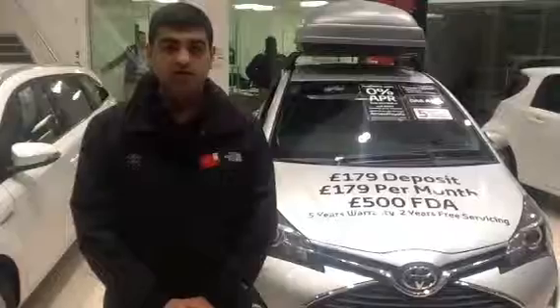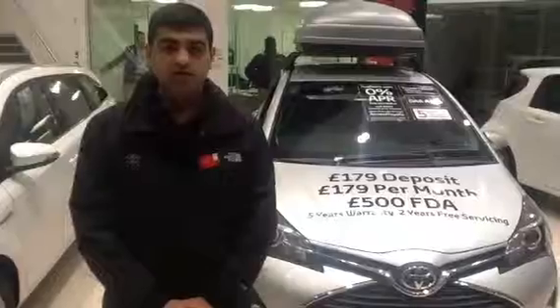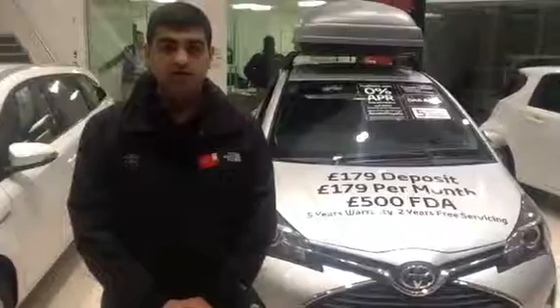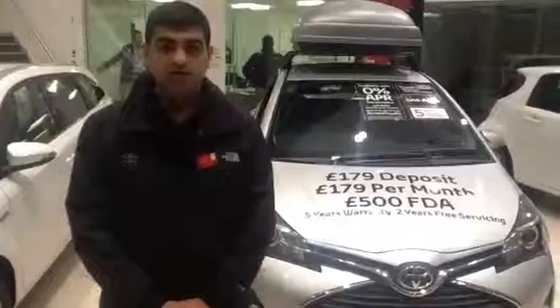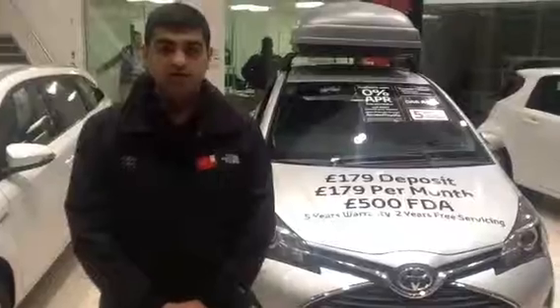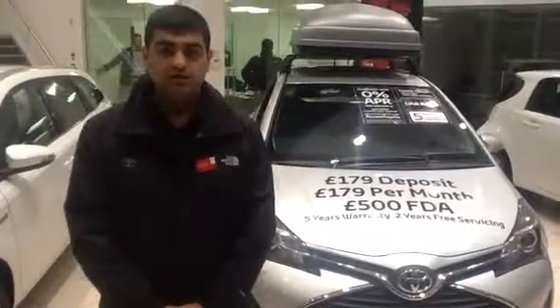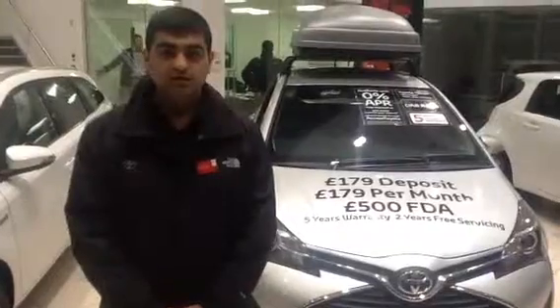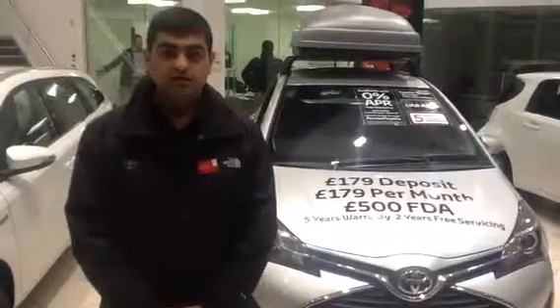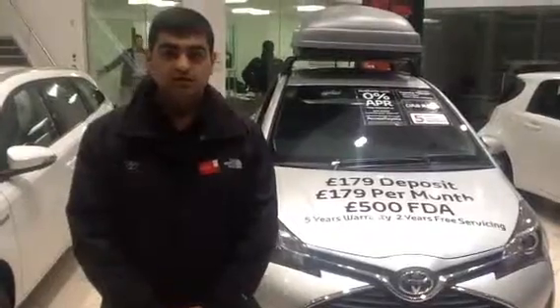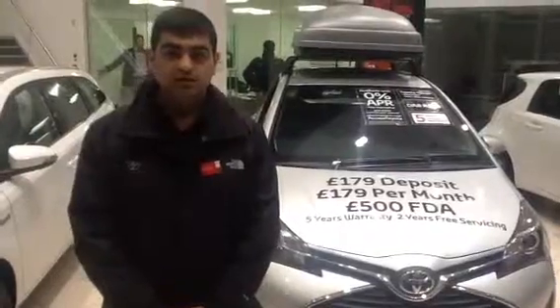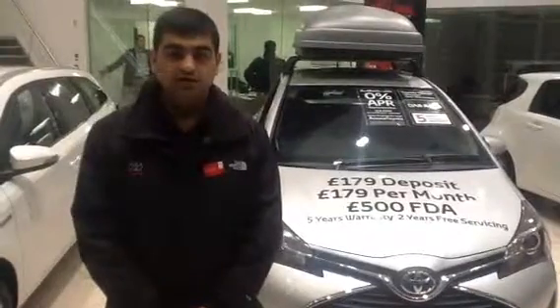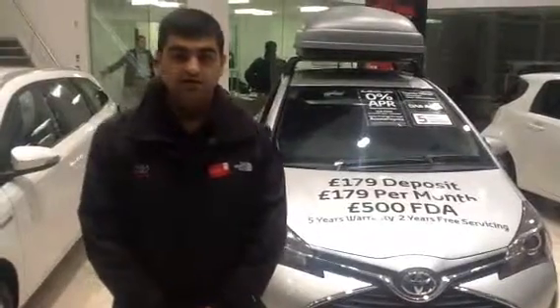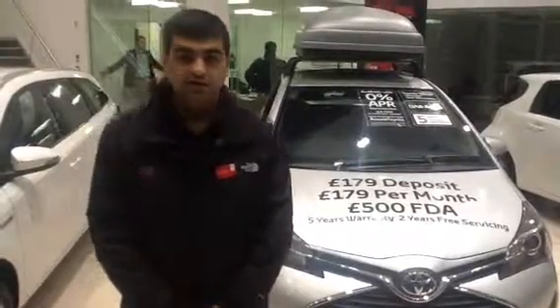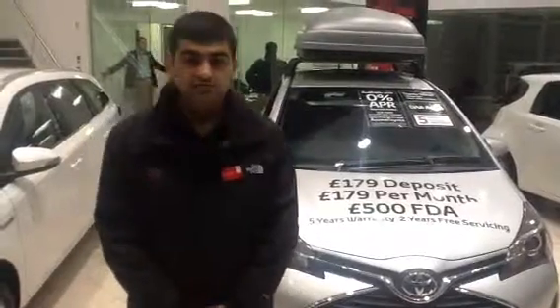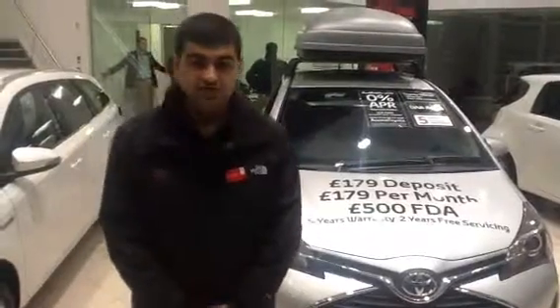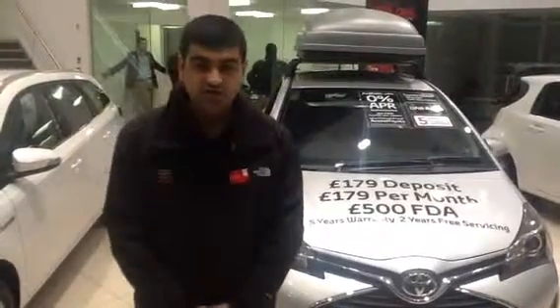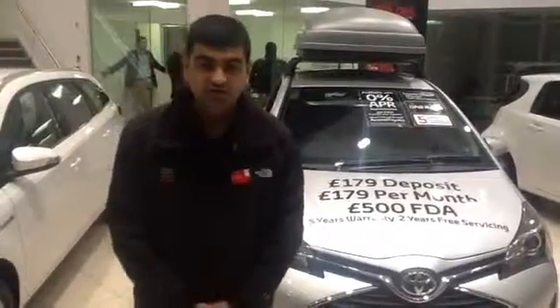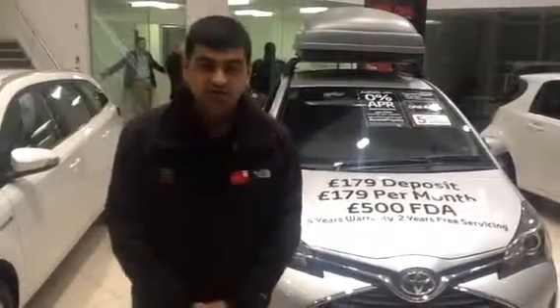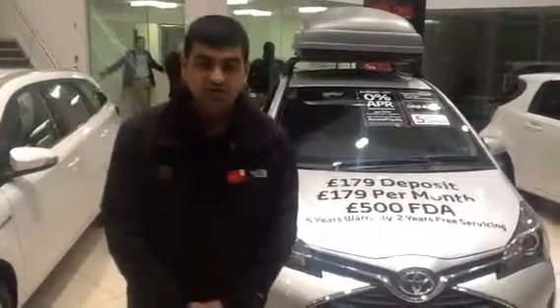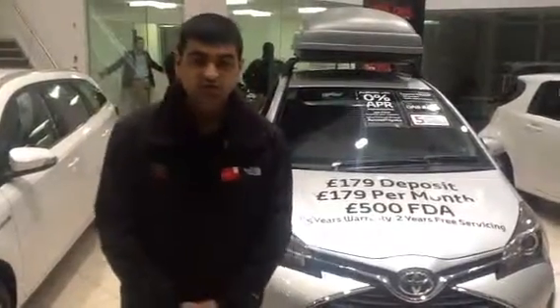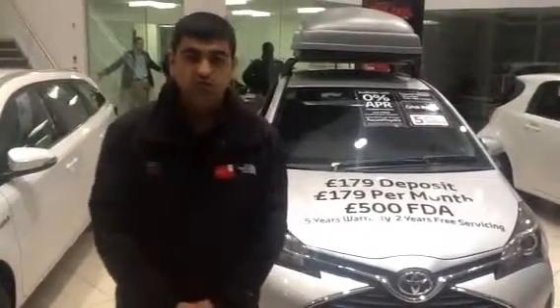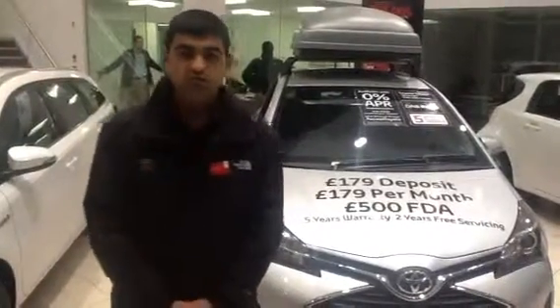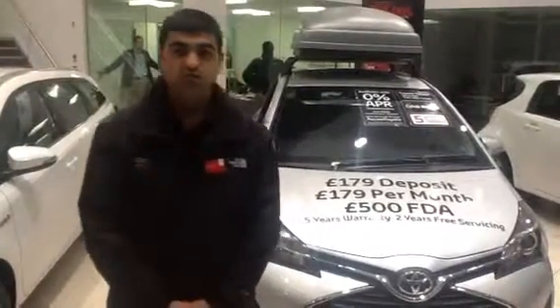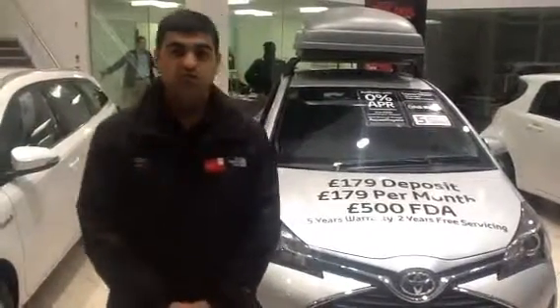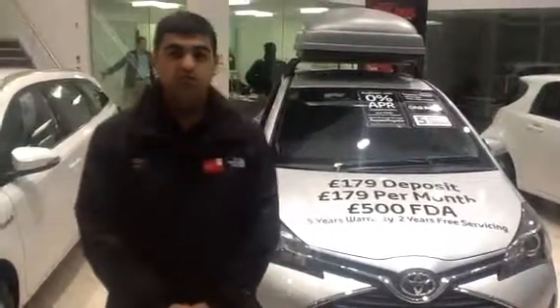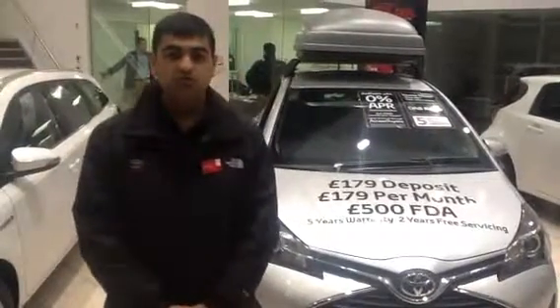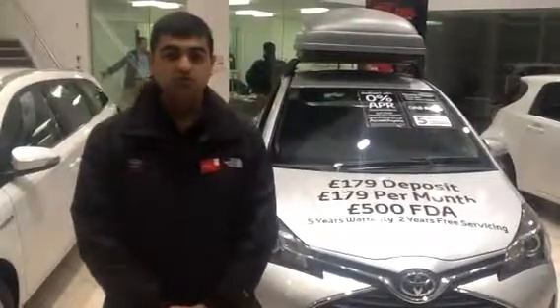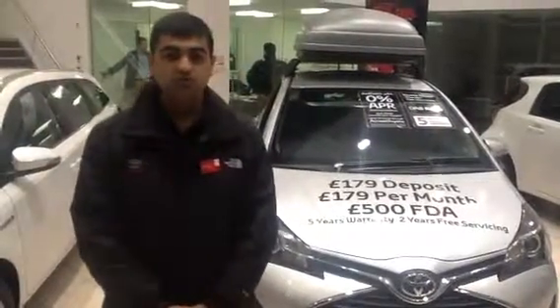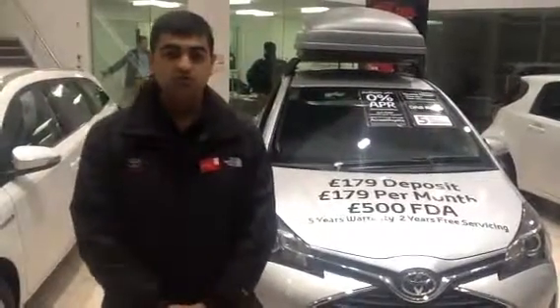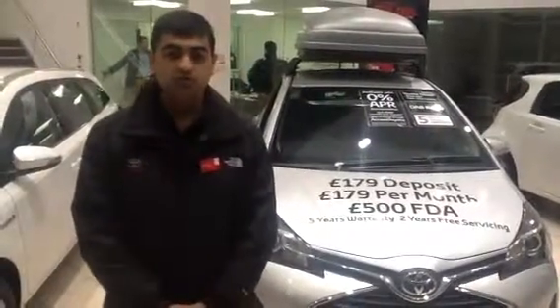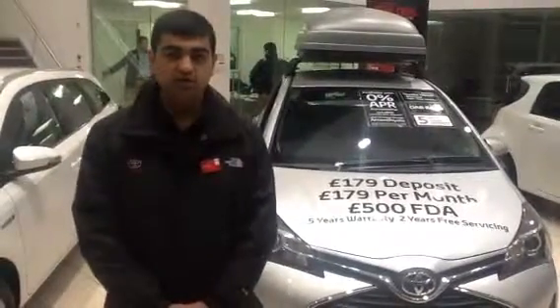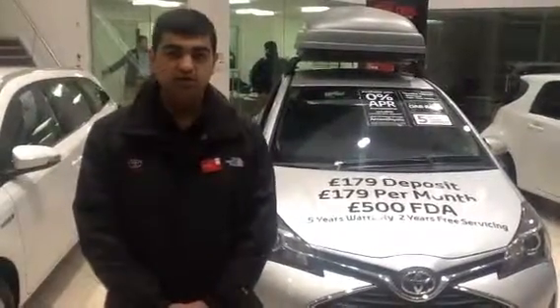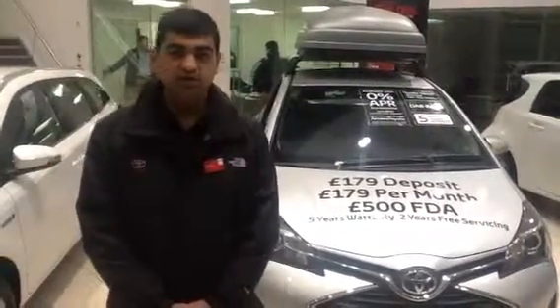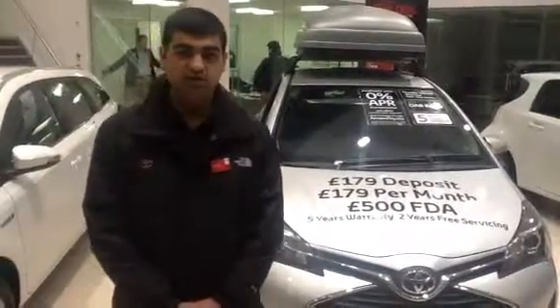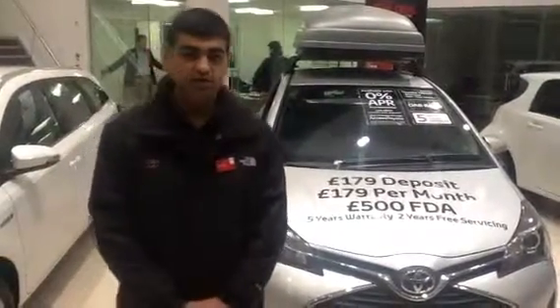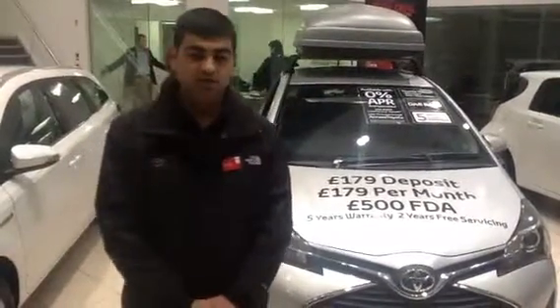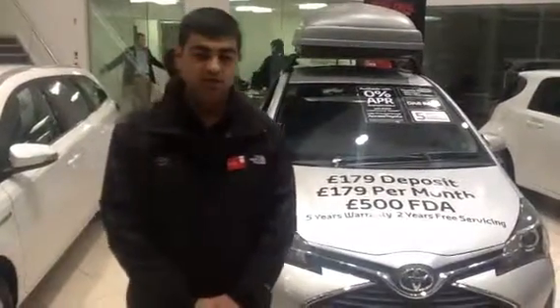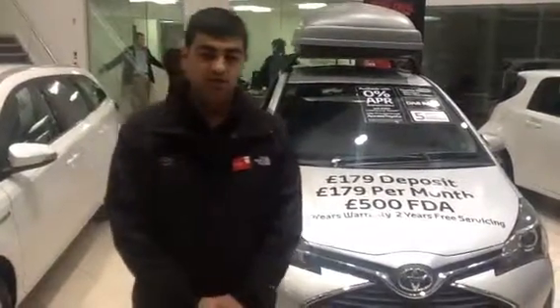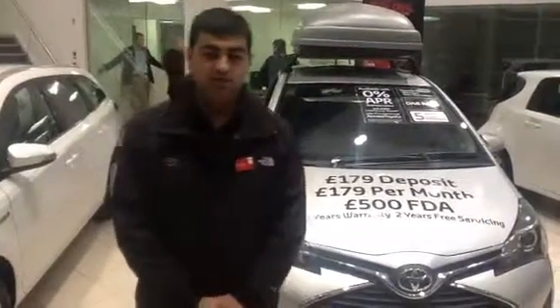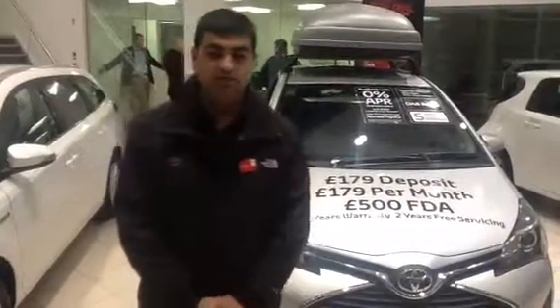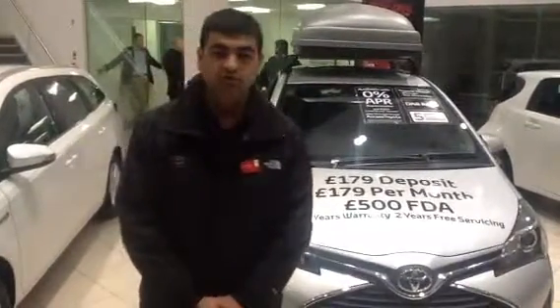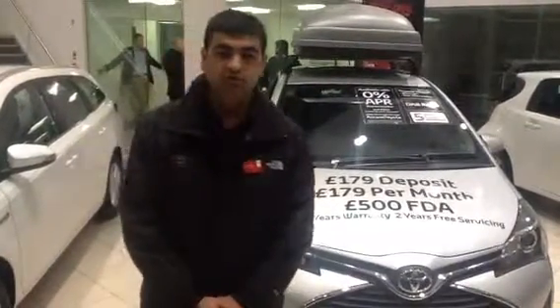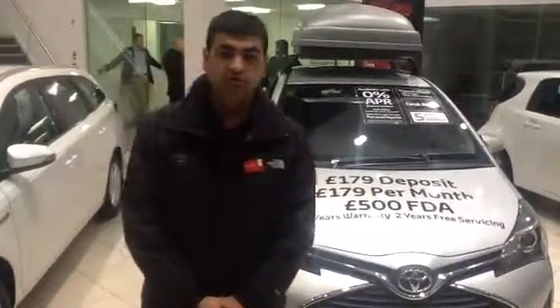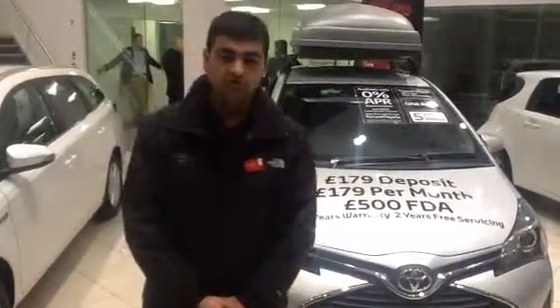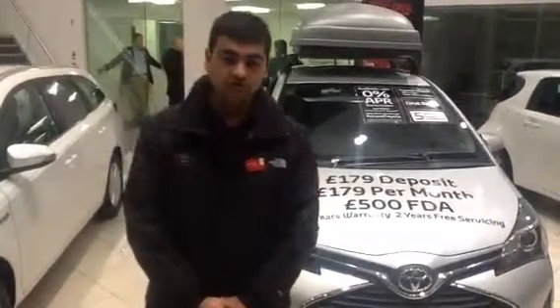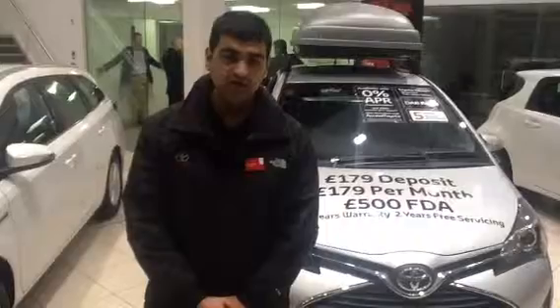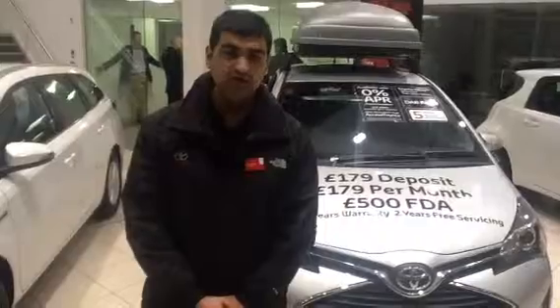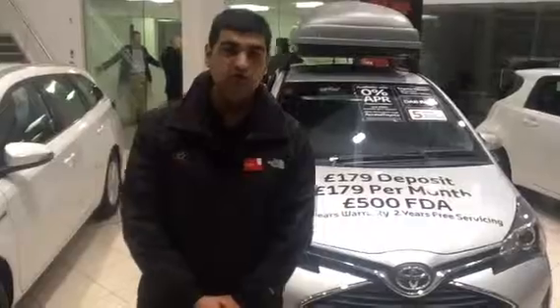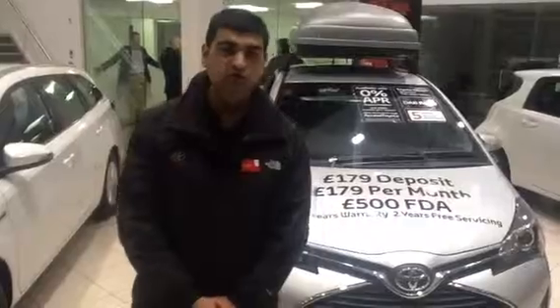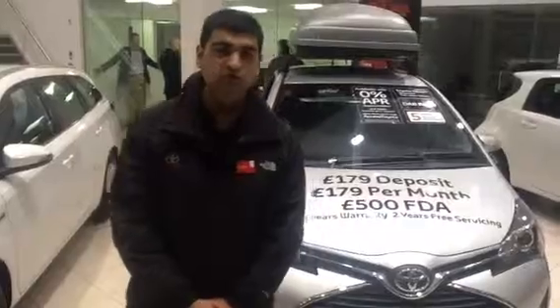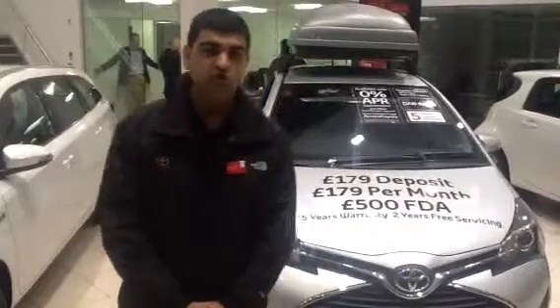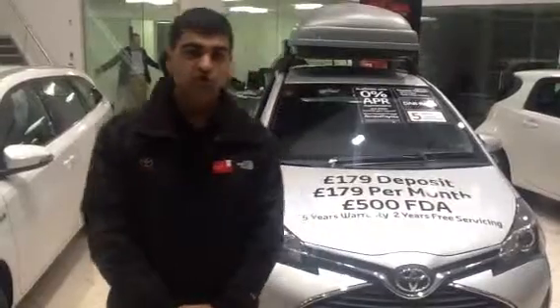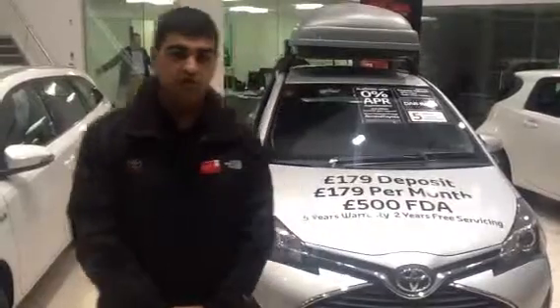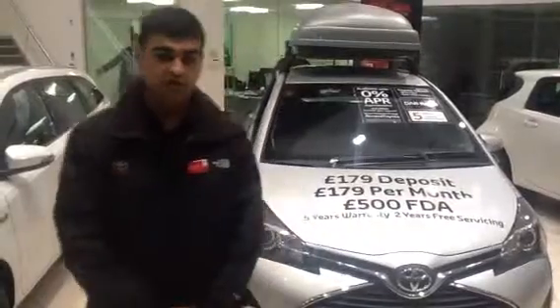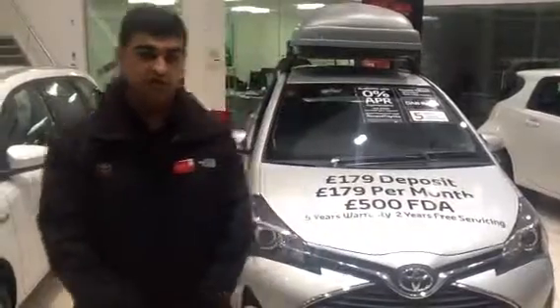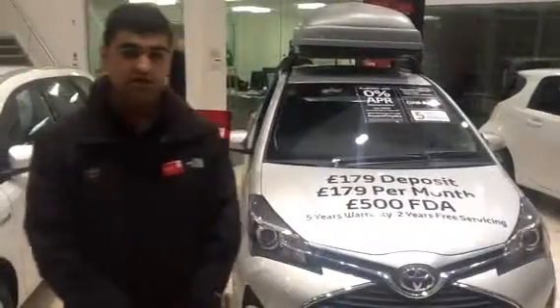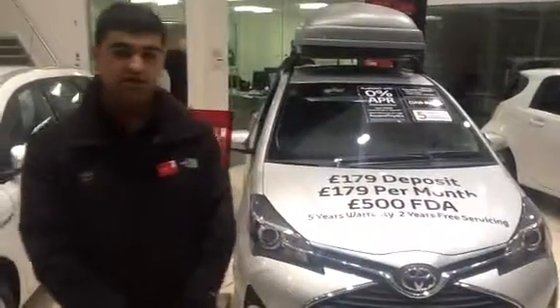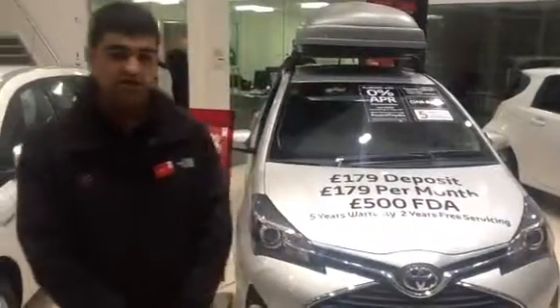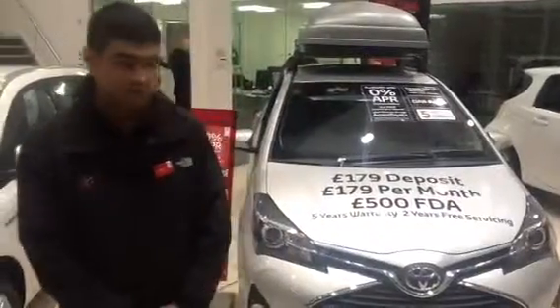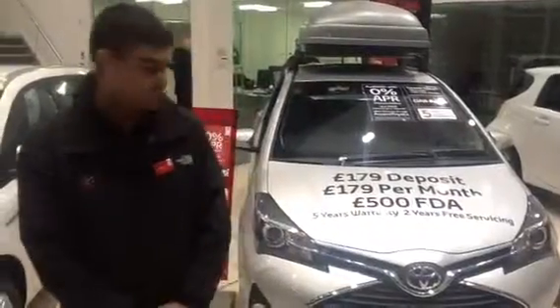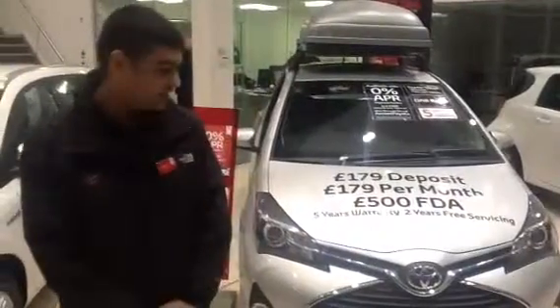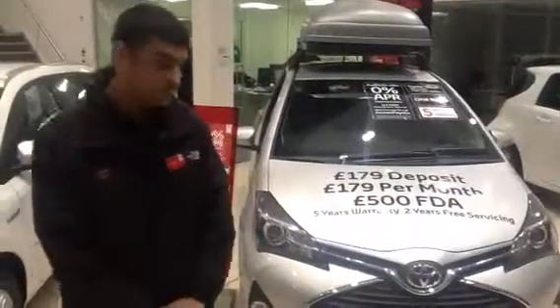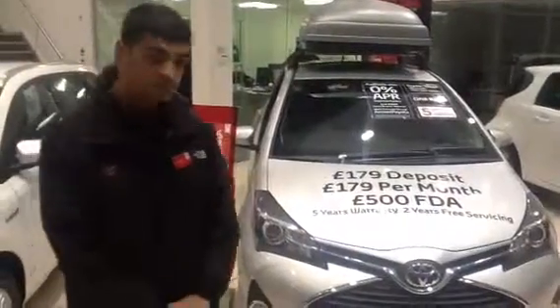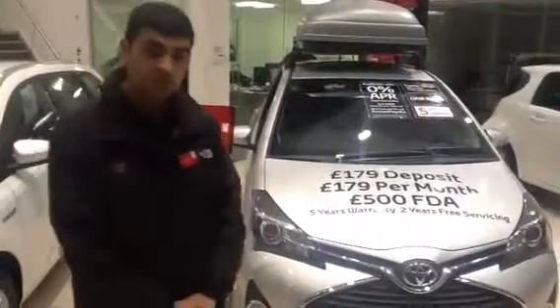Hi there, my name is Amar, I'm from Toyota Newbridge. Today I'm going to take you through the Yaris Icon.